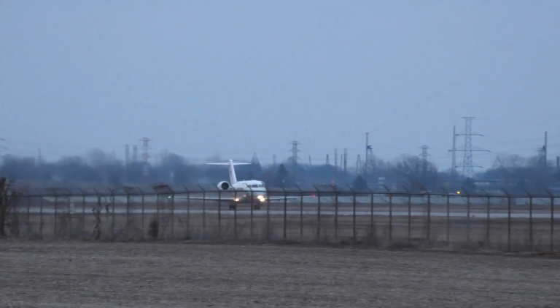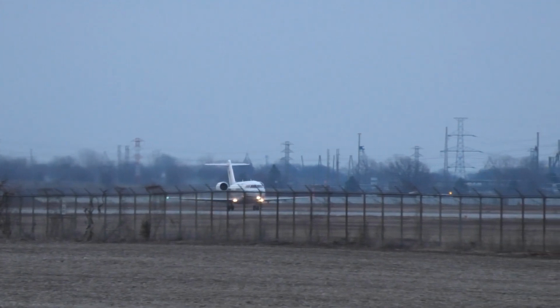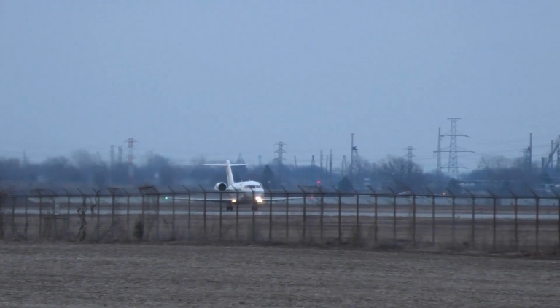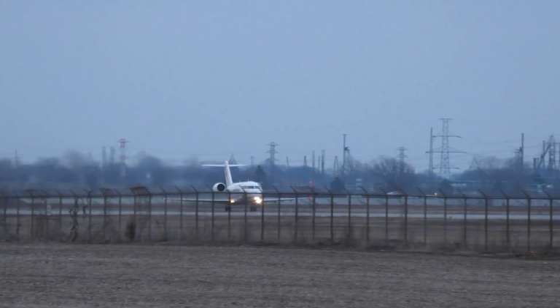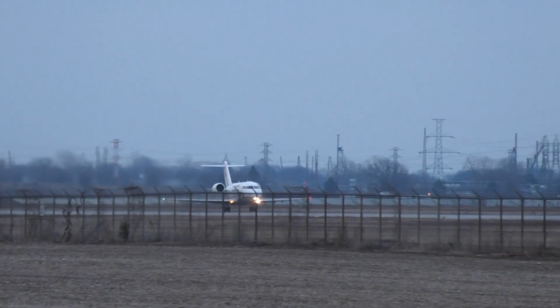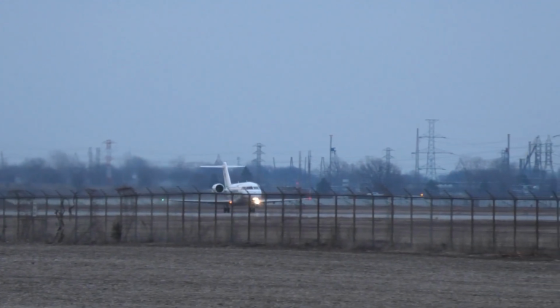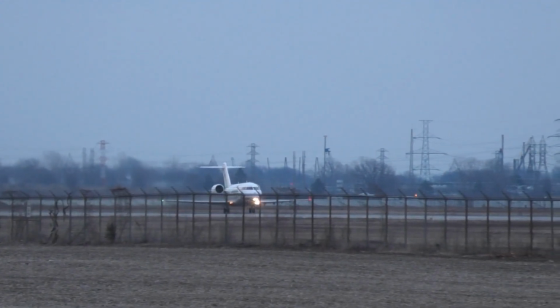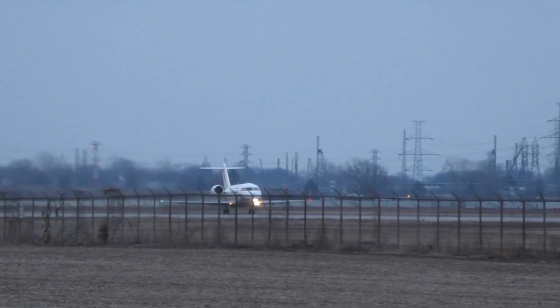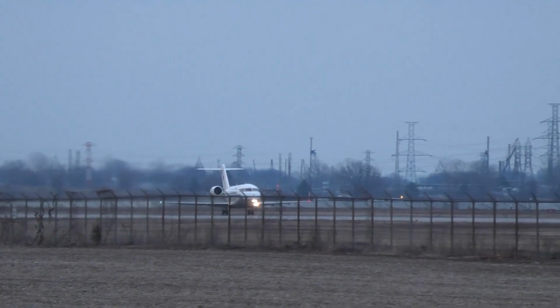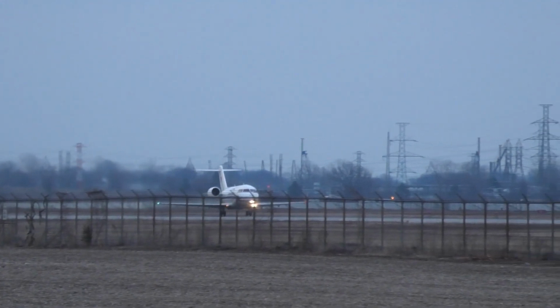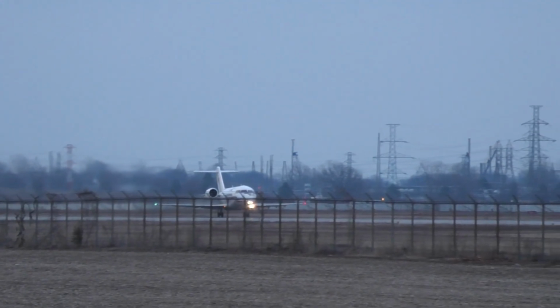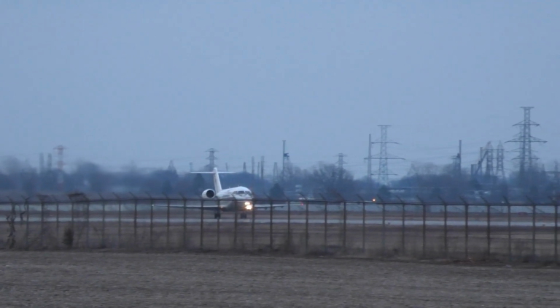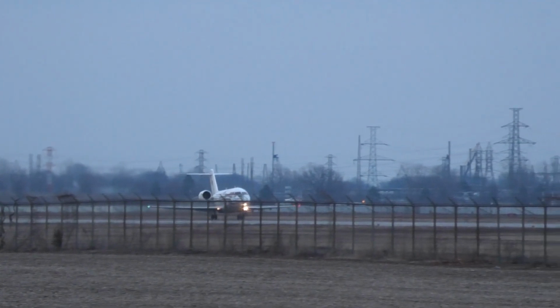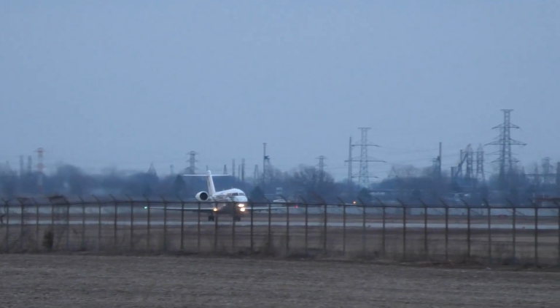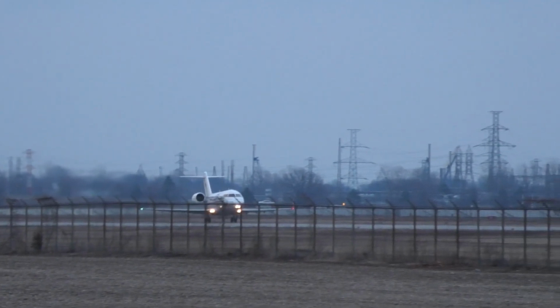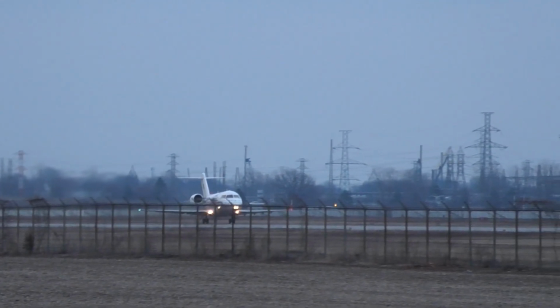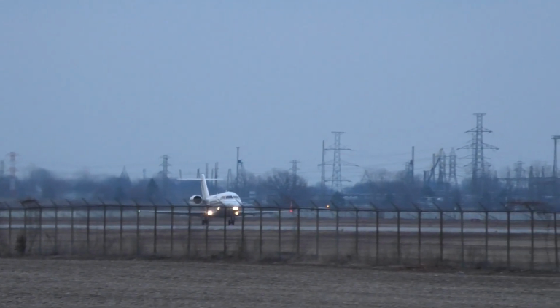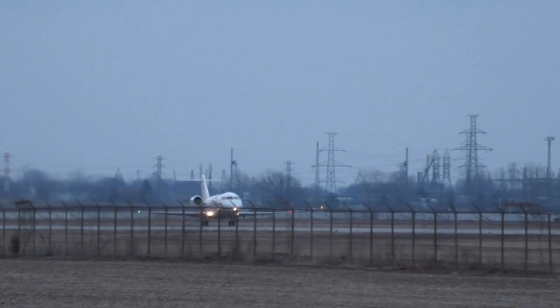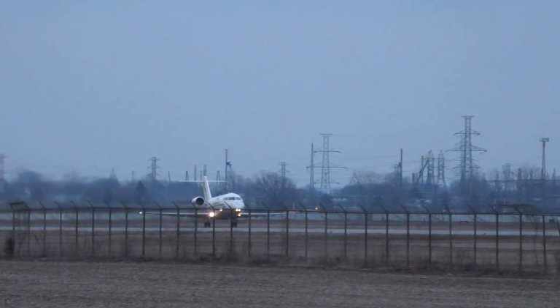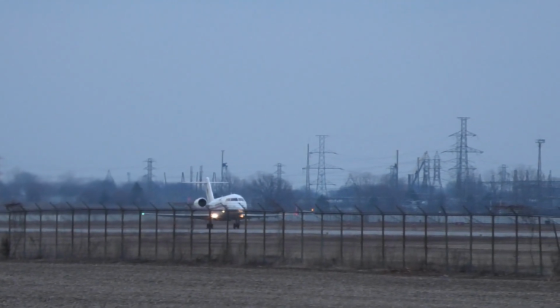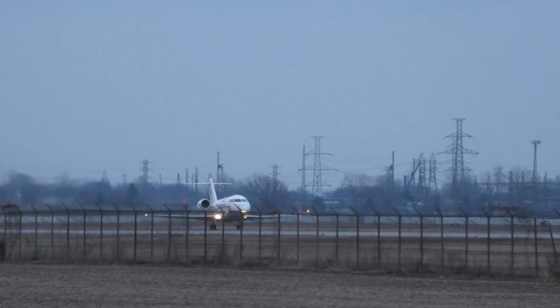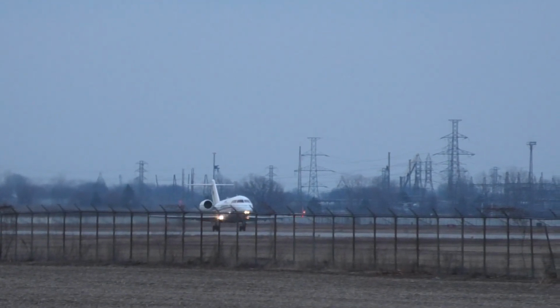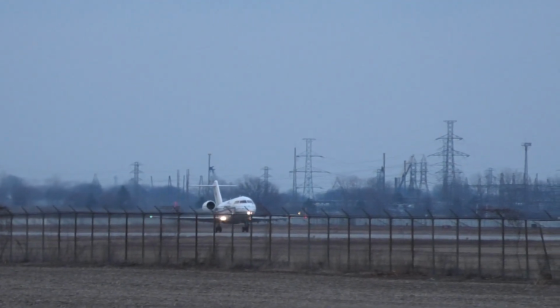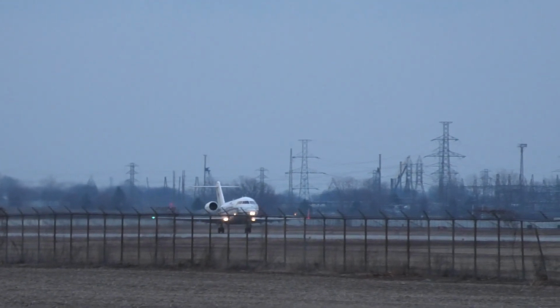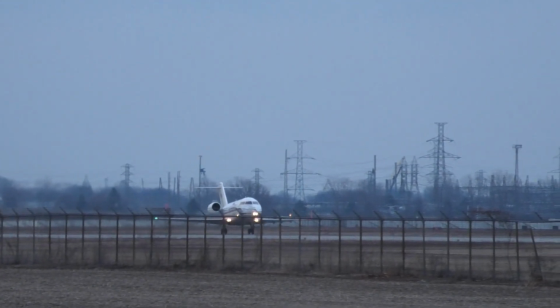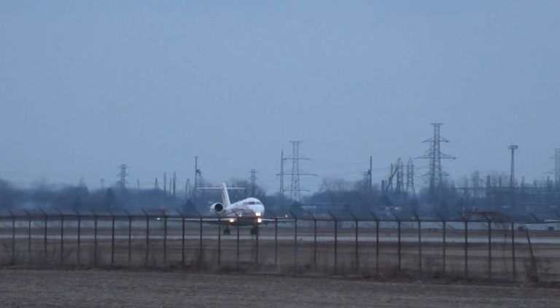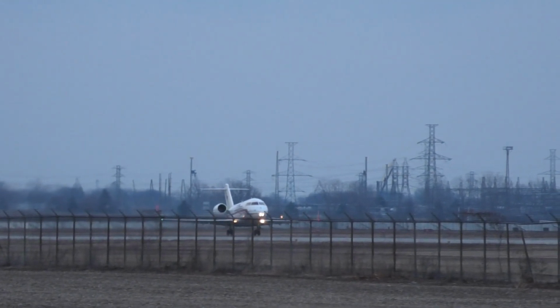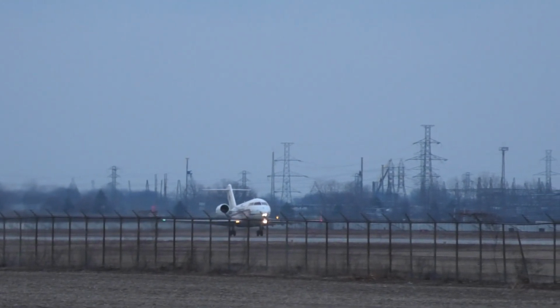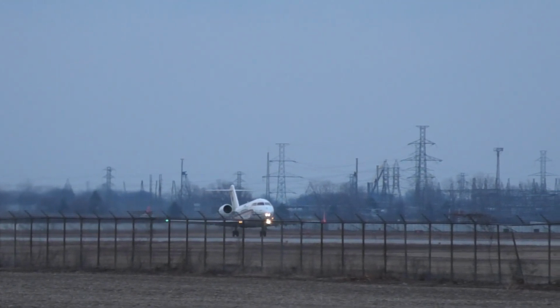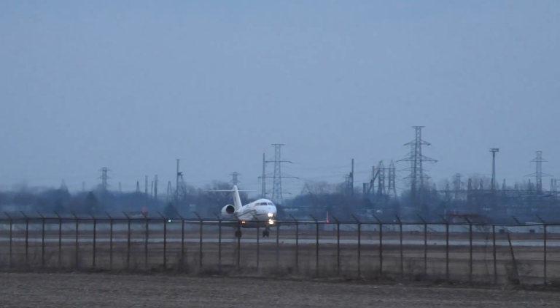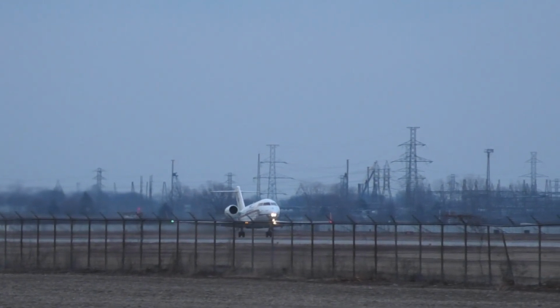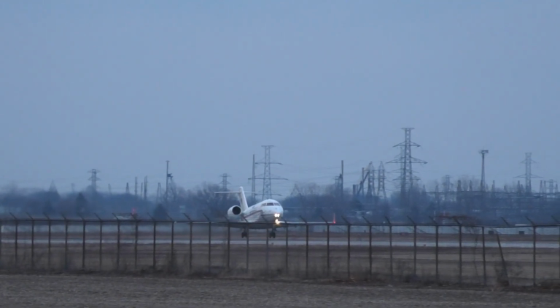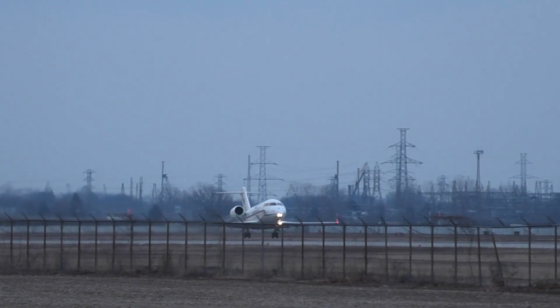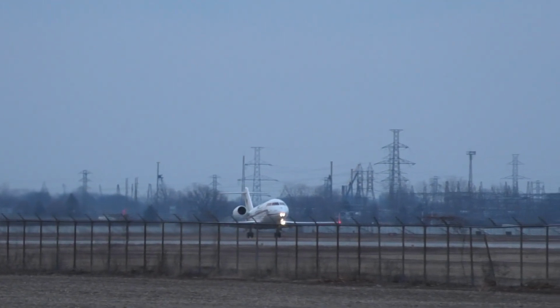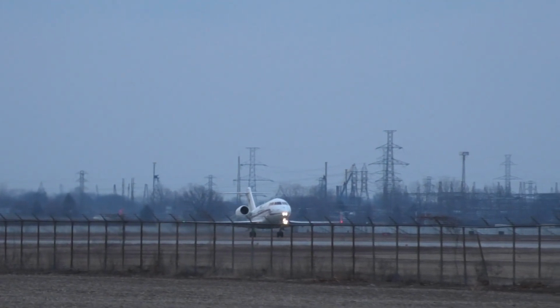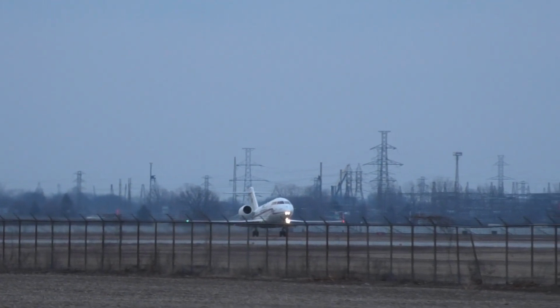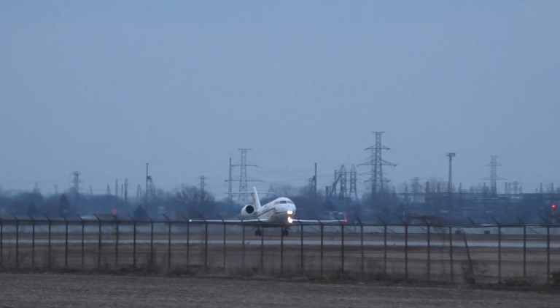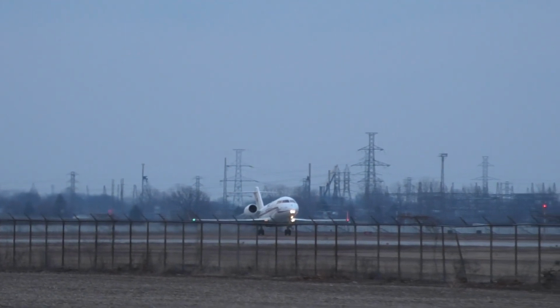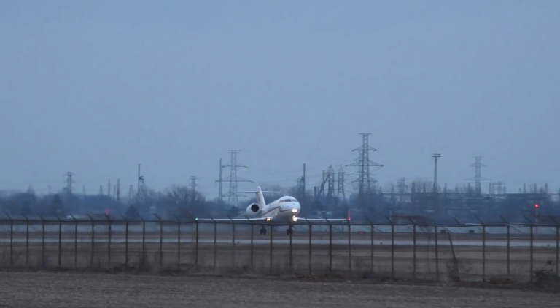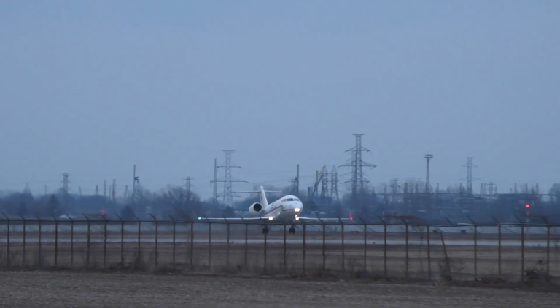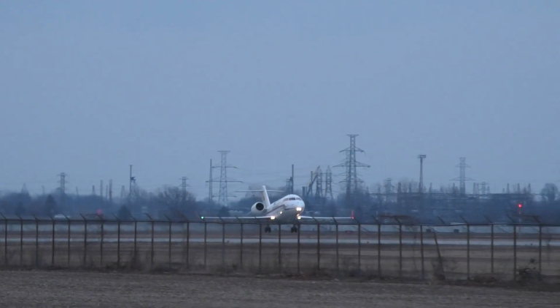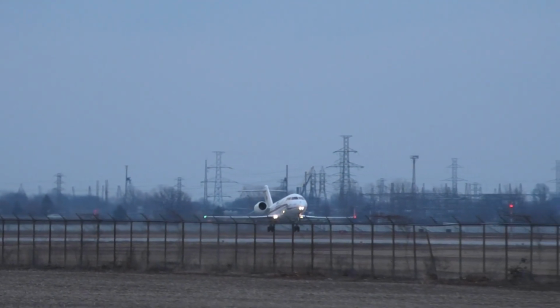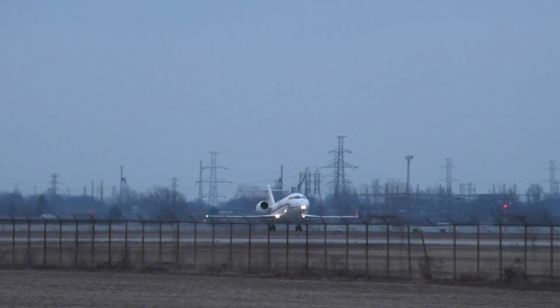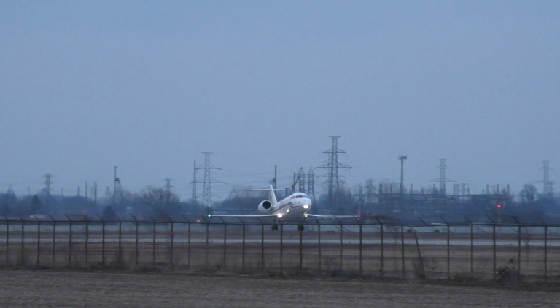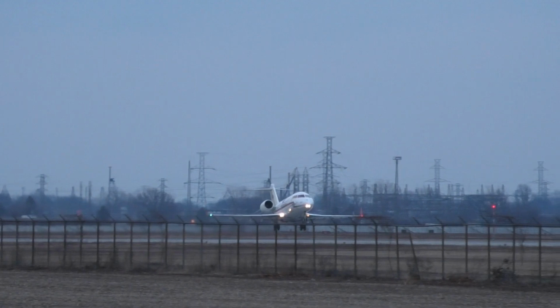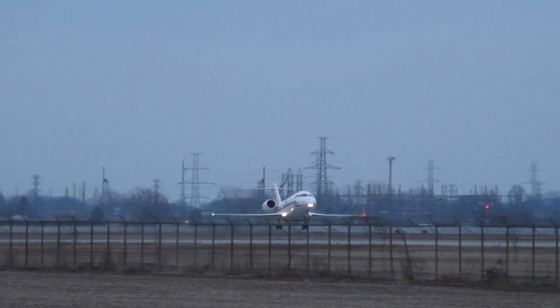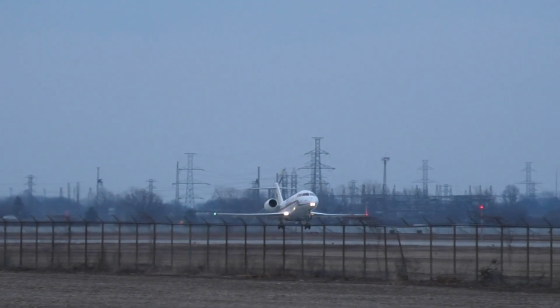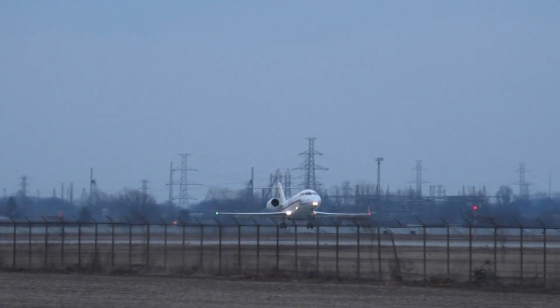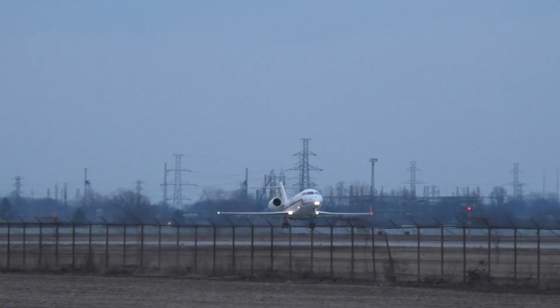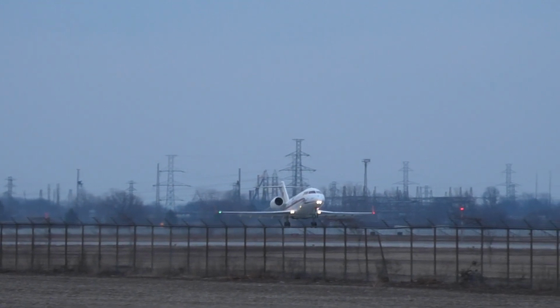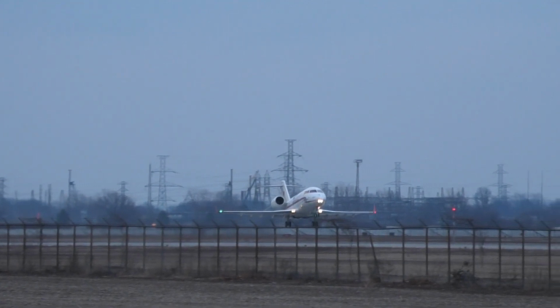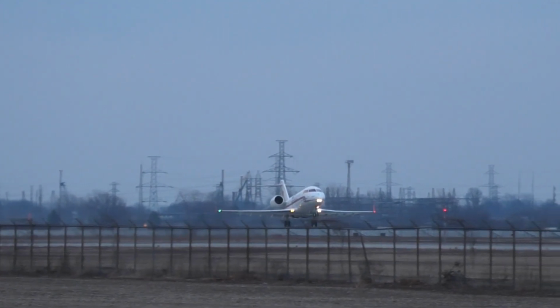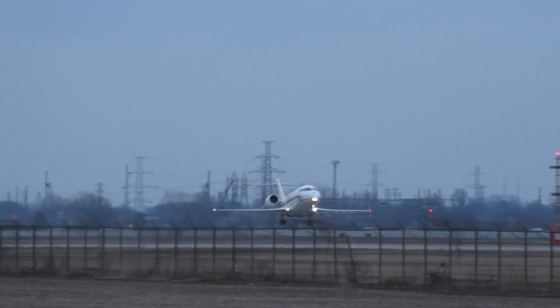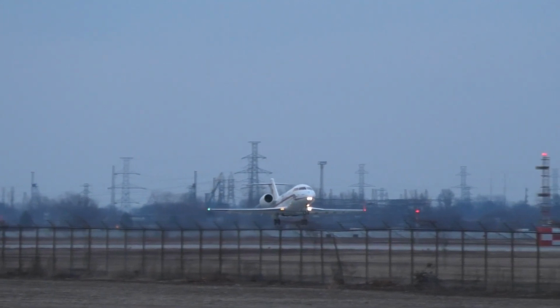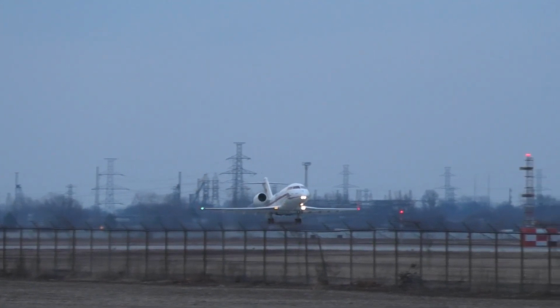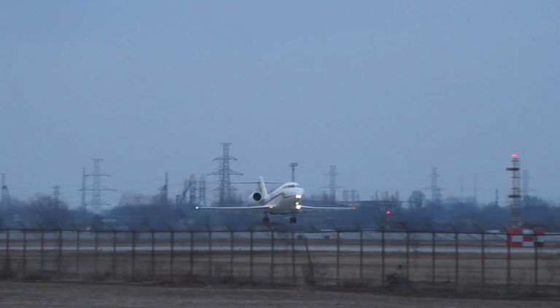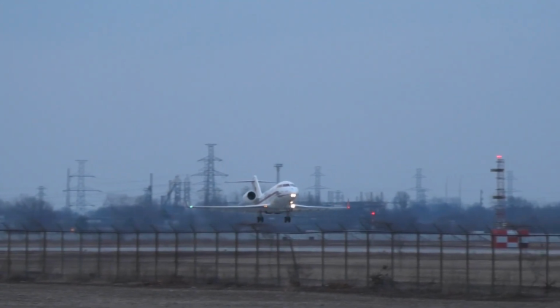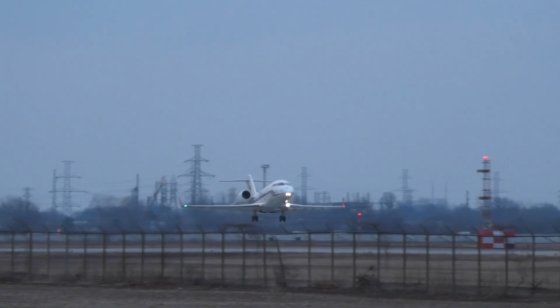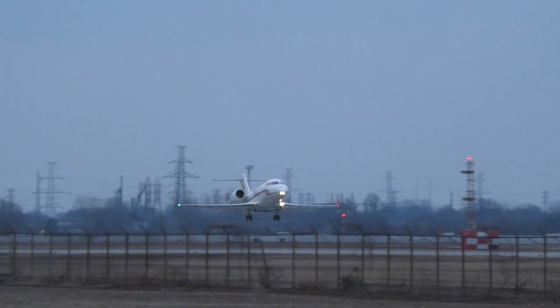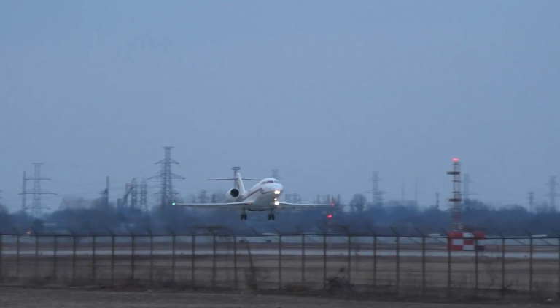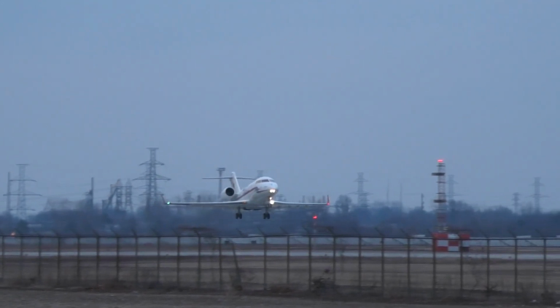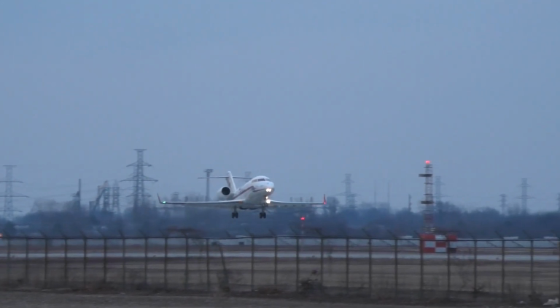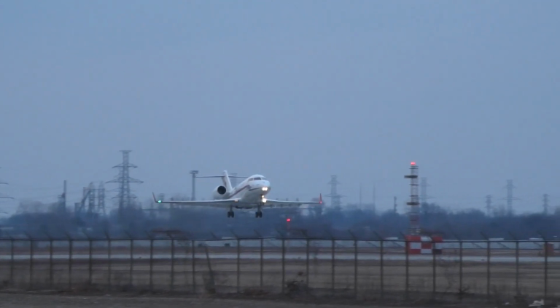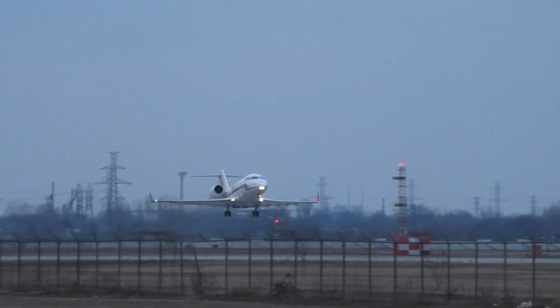Okay, that's Golf Foxtrot, cross runway 30, Hotel, tower, holding short runway 25. Alright, for Camp Force 1.